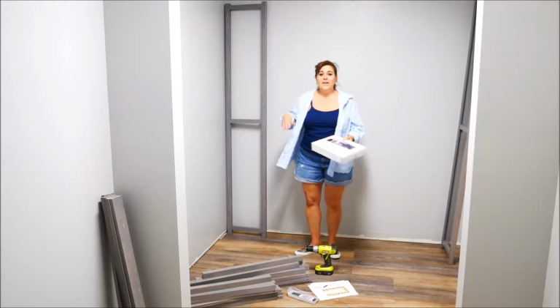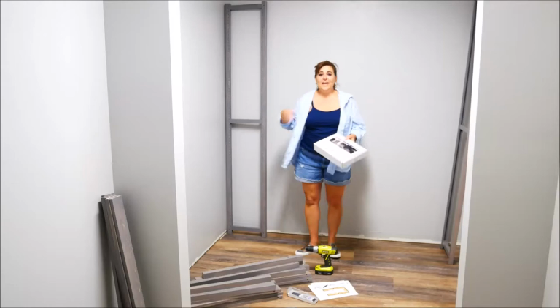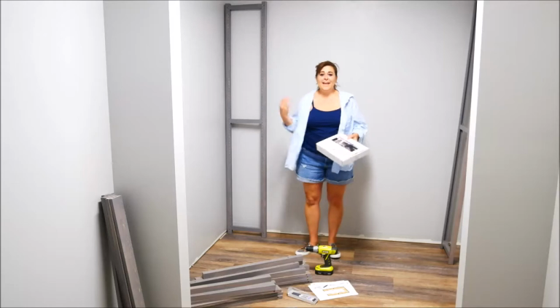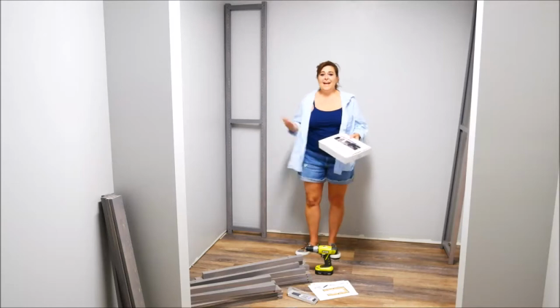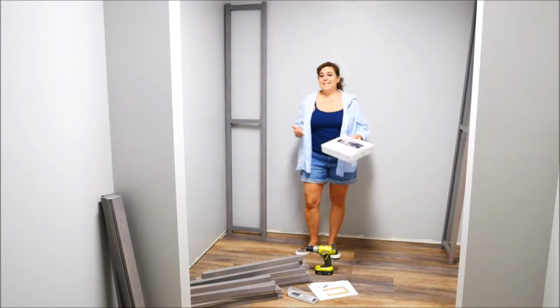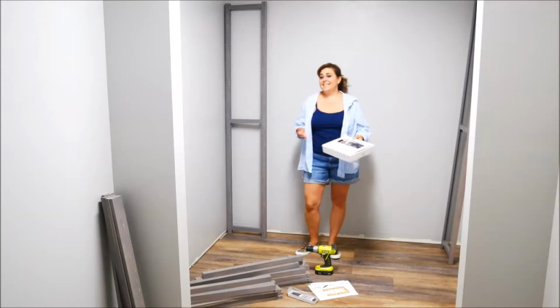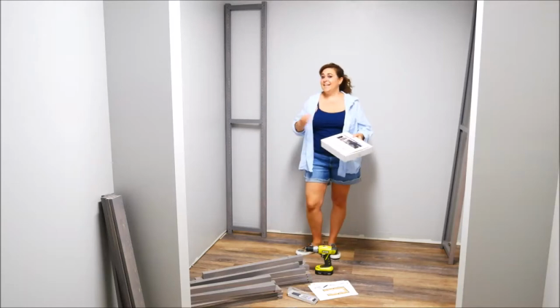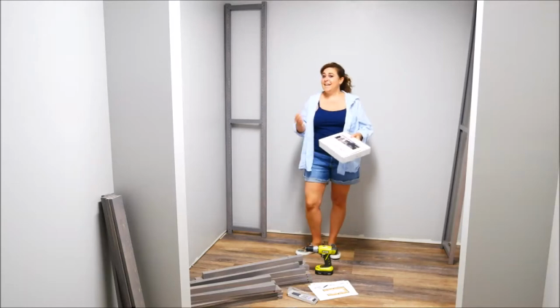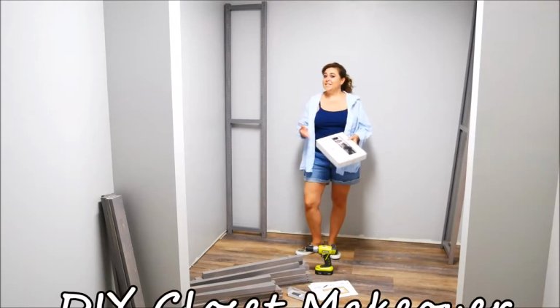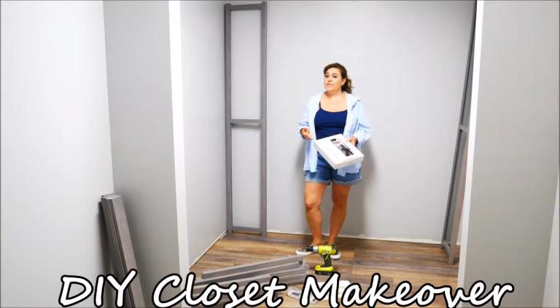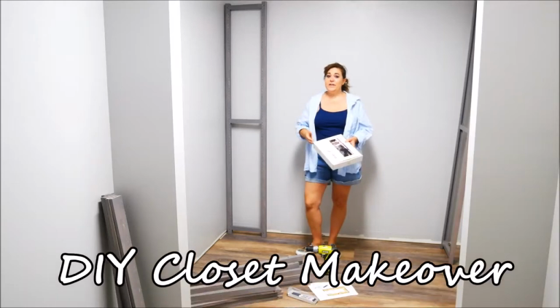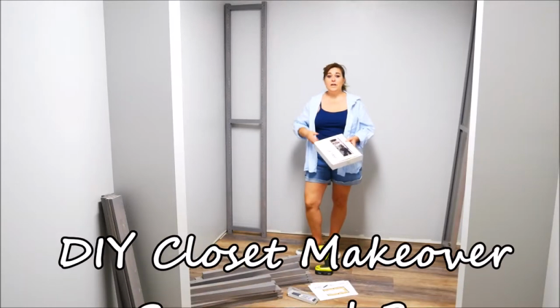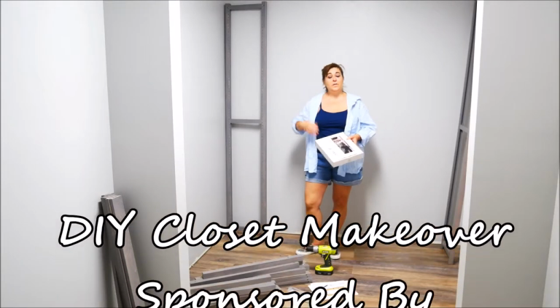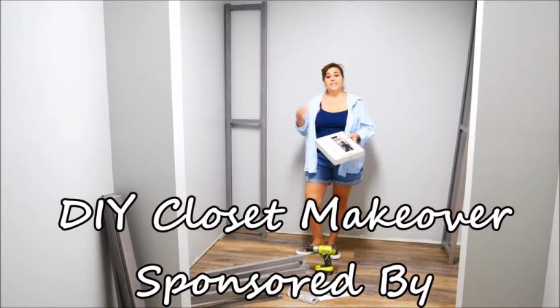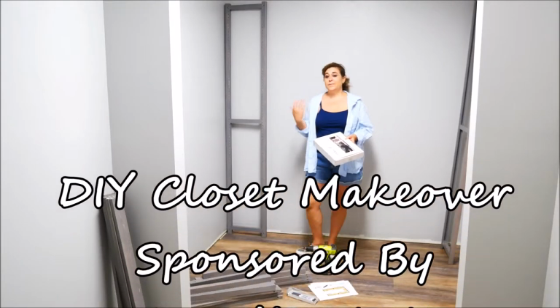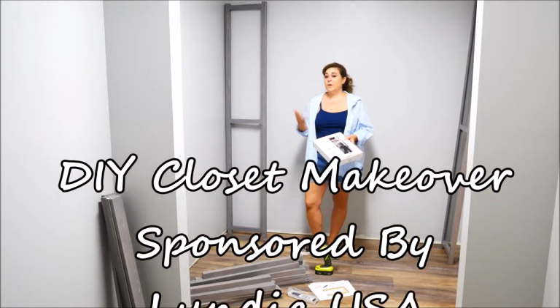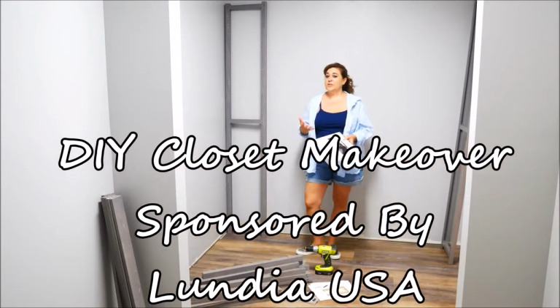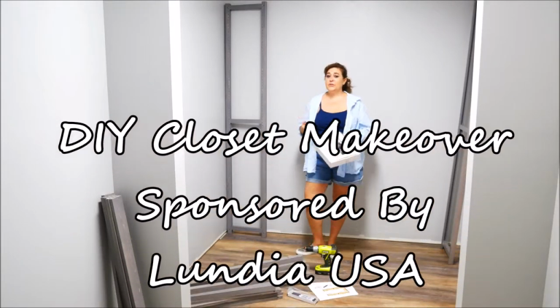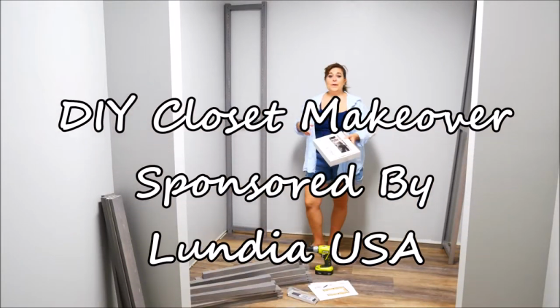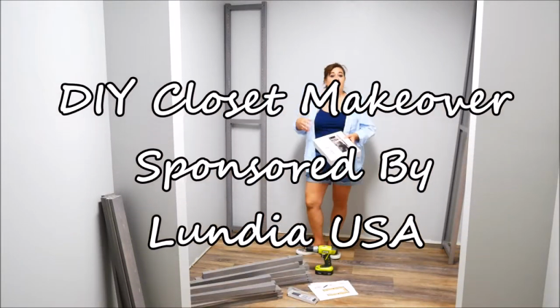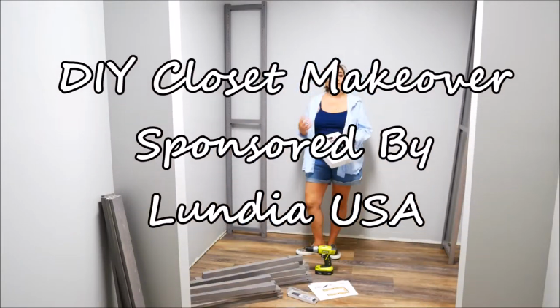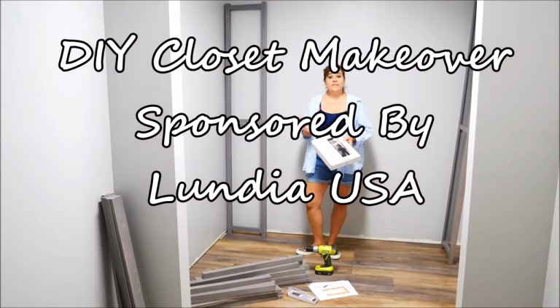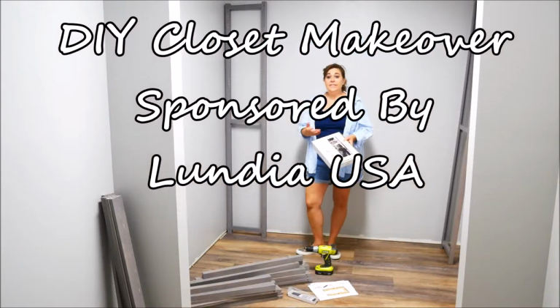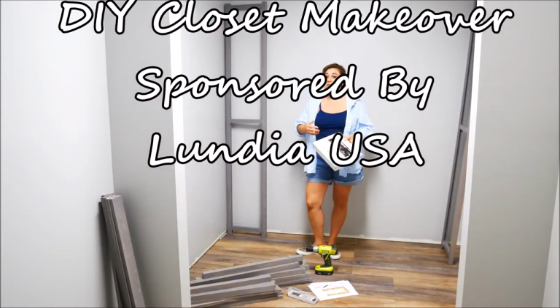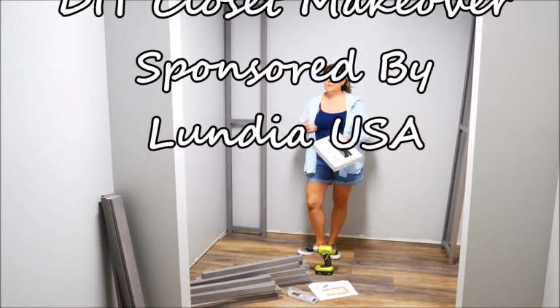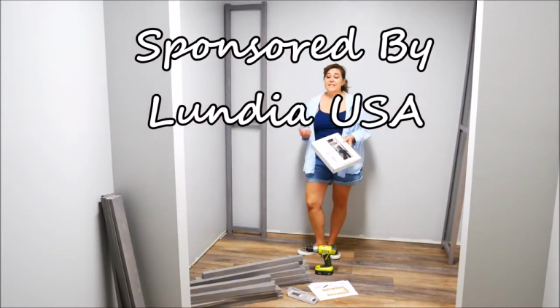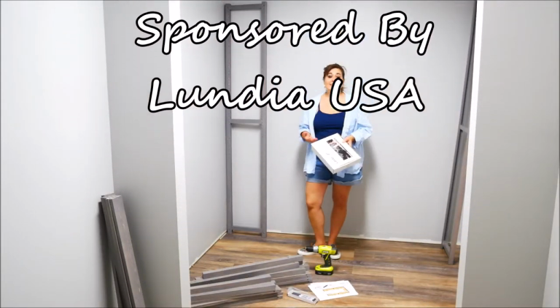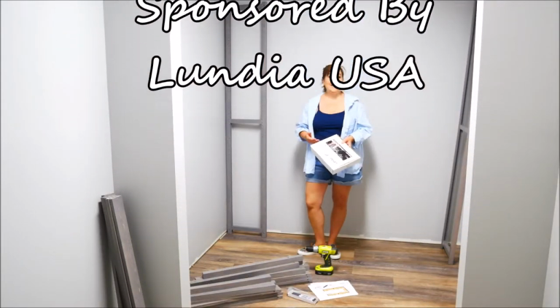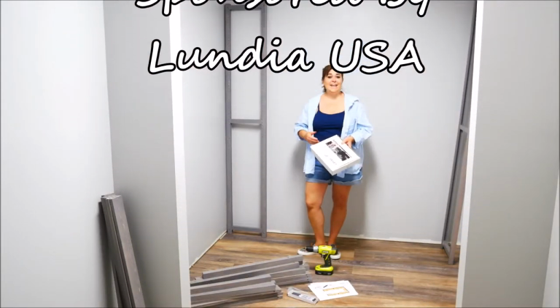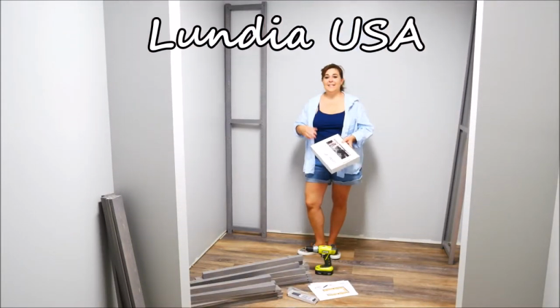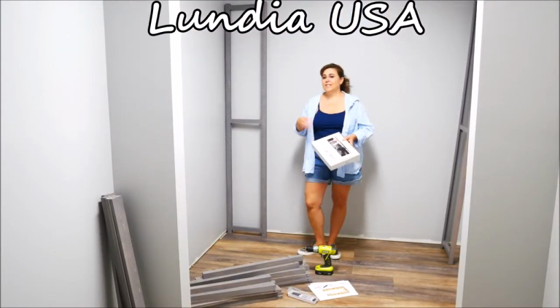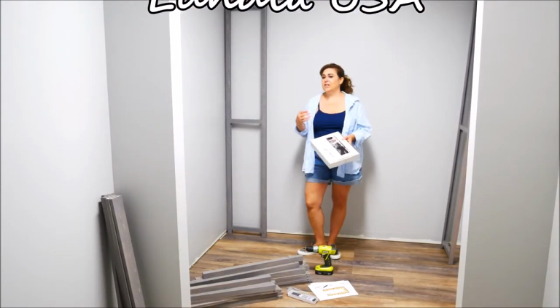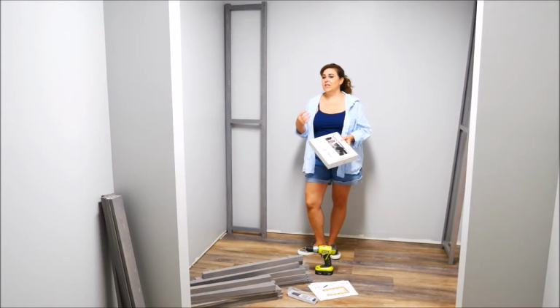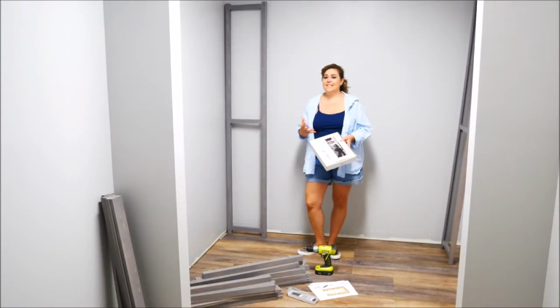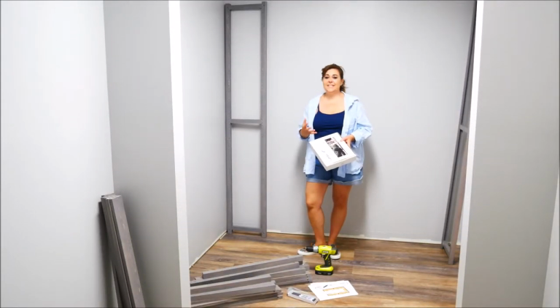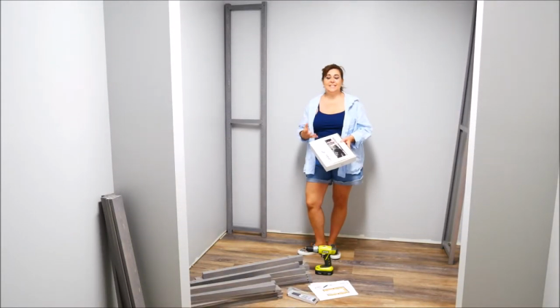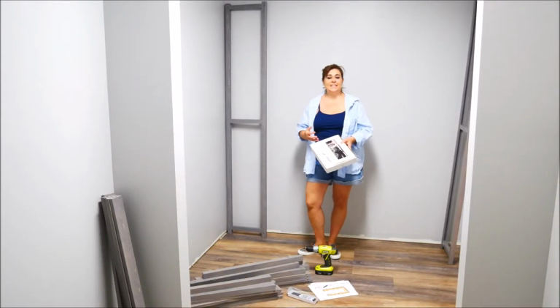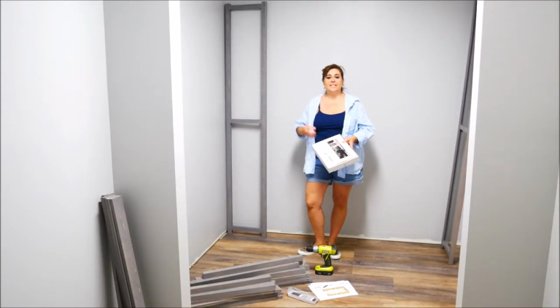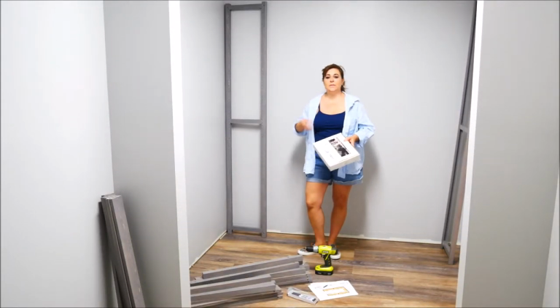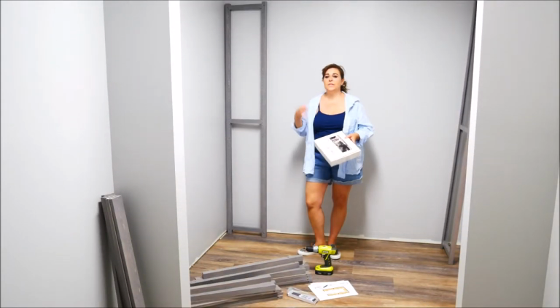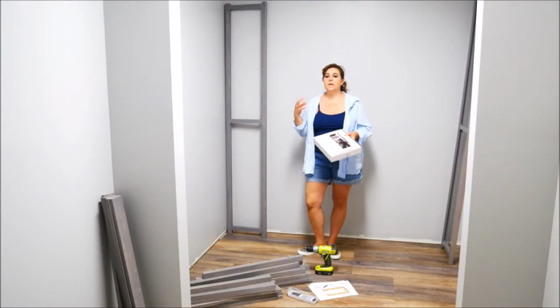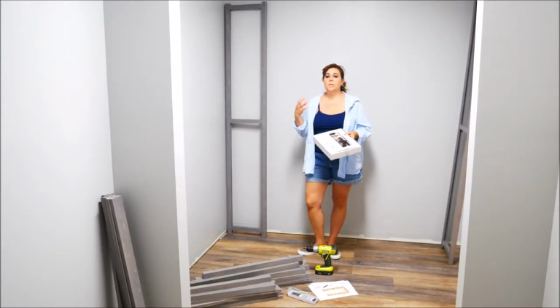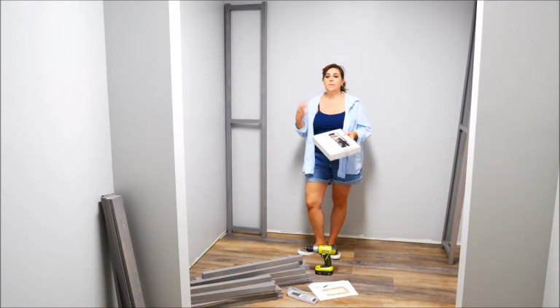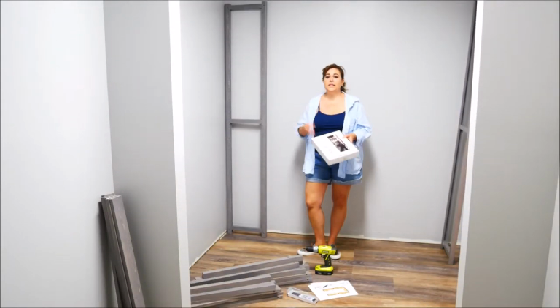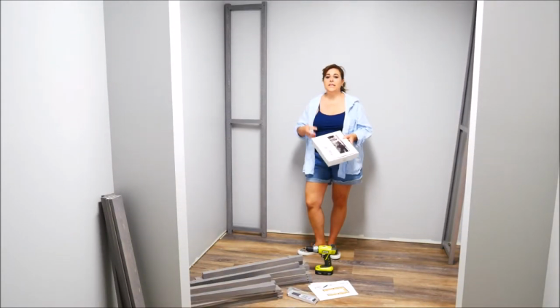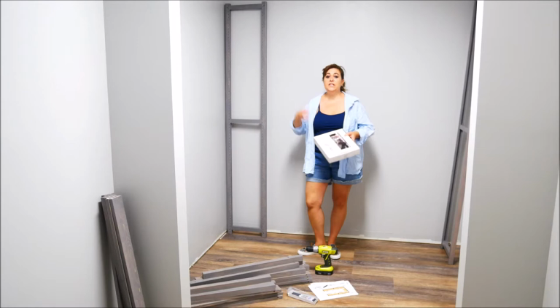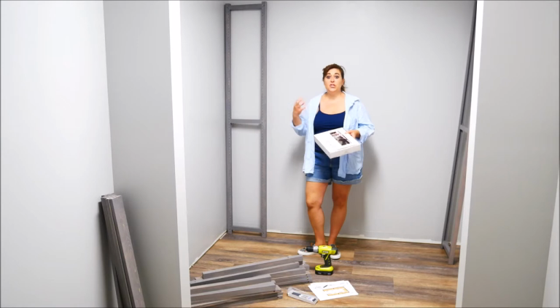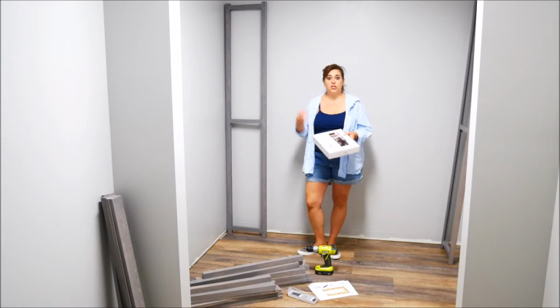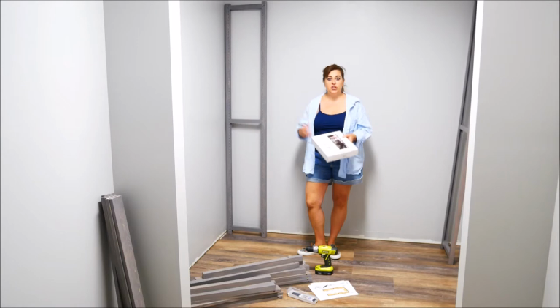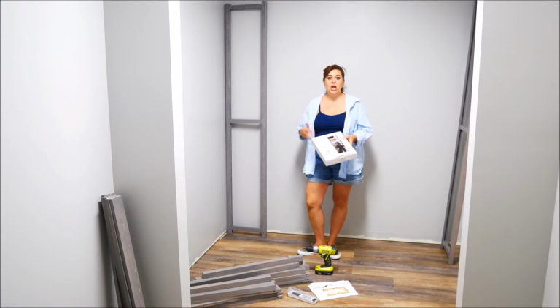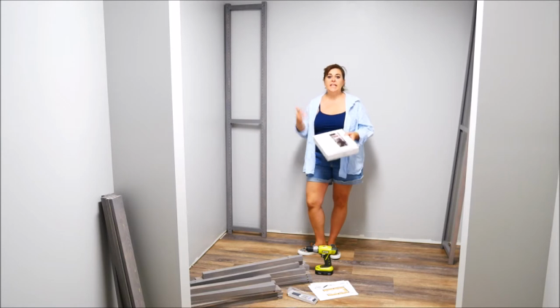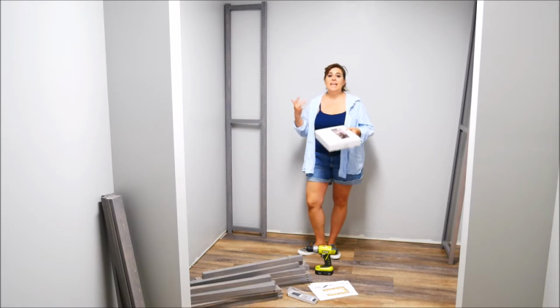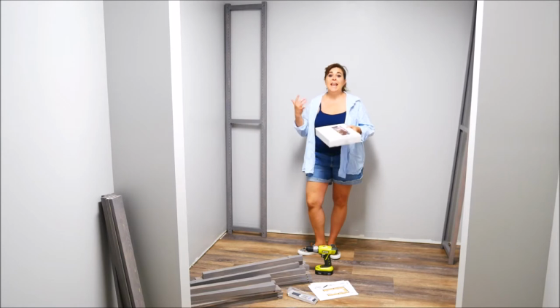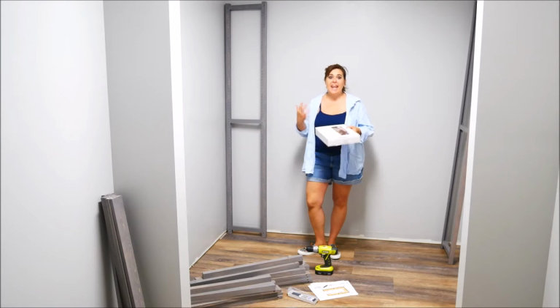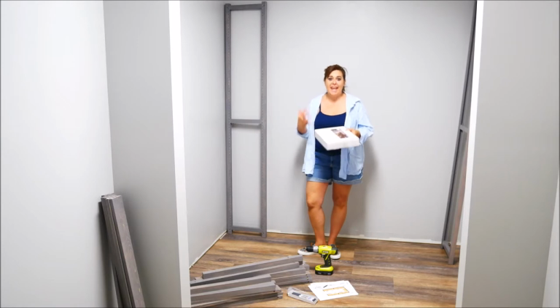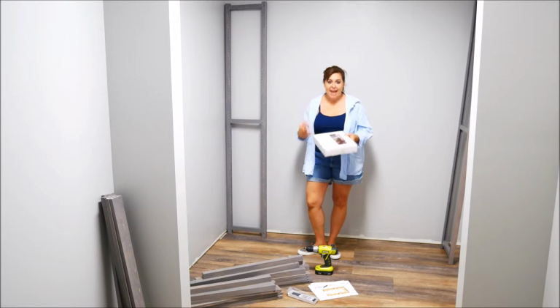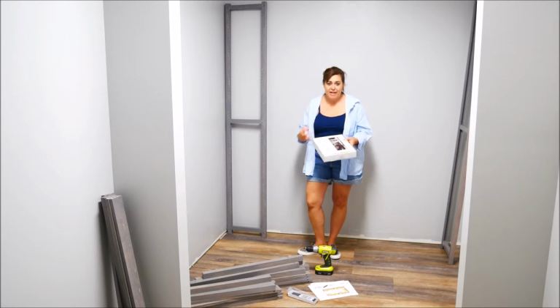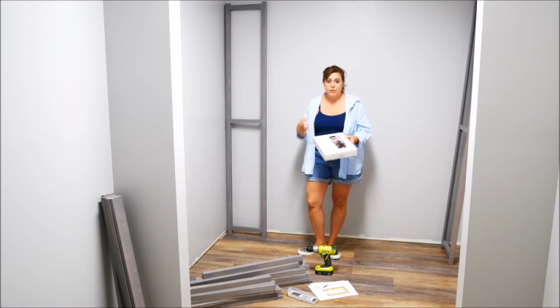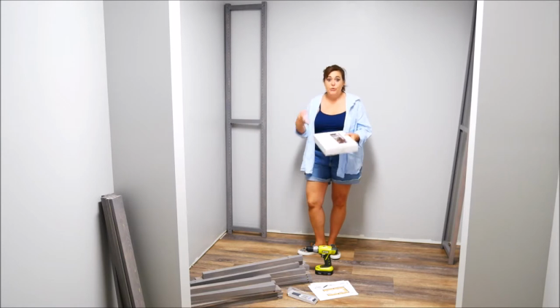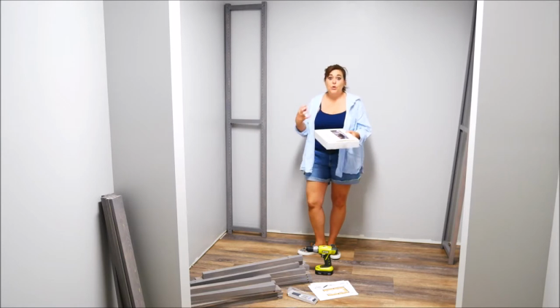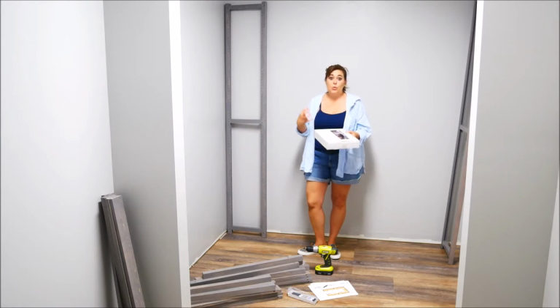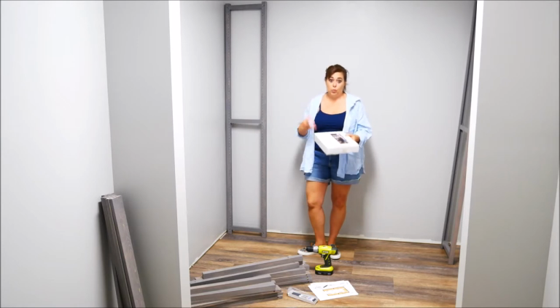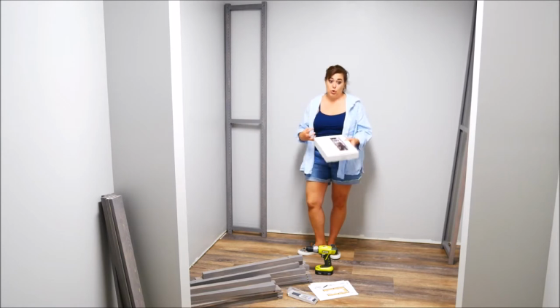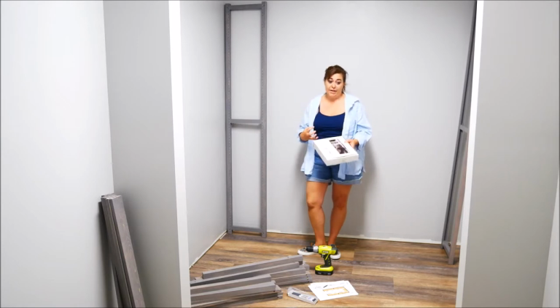Today's video is sponsored by Lundia USA. It's a closet system — complete, solid, natural wood.